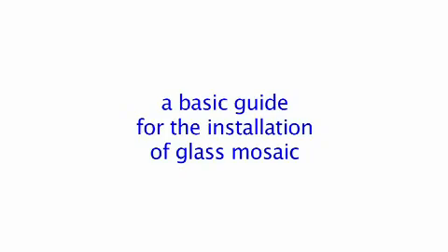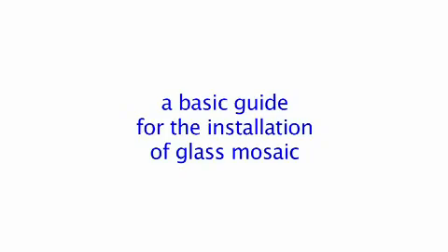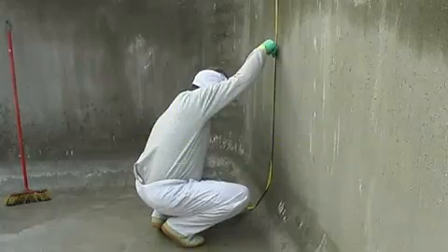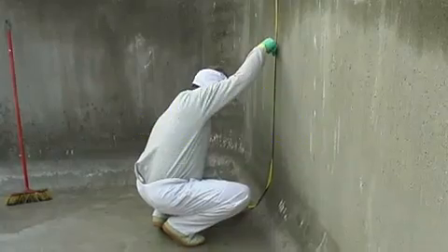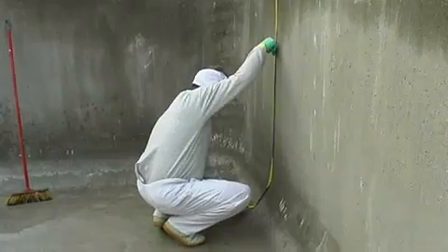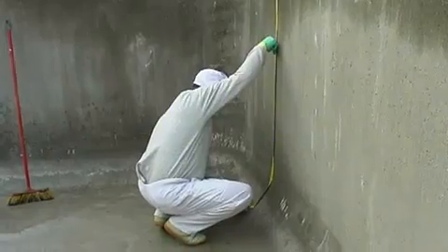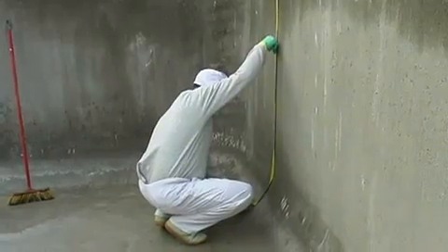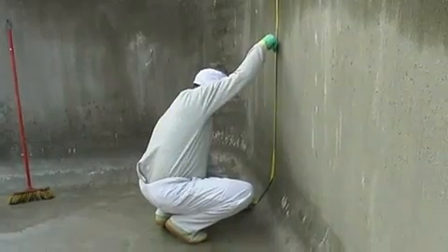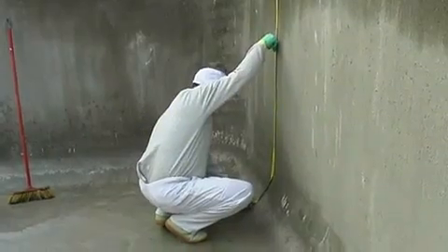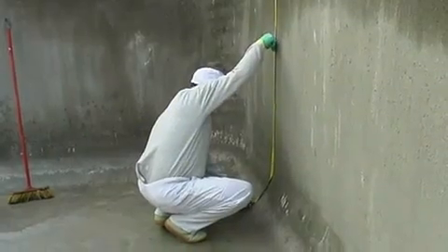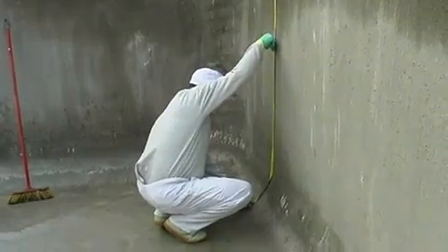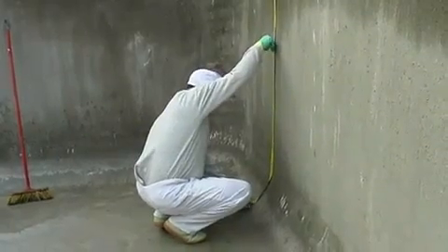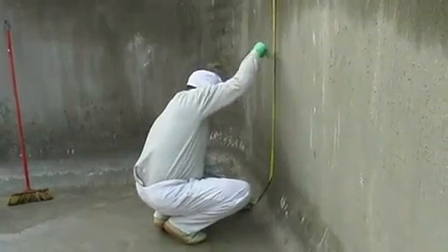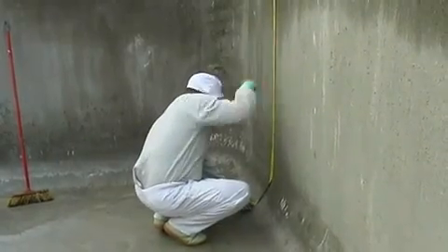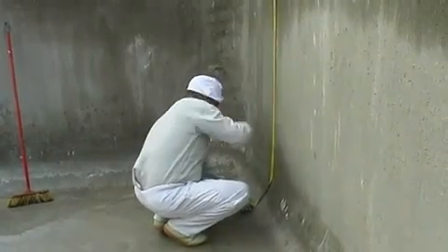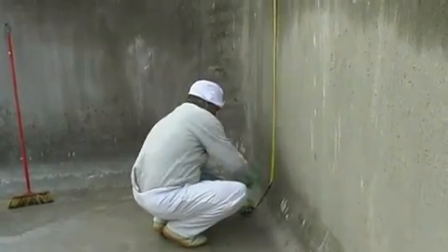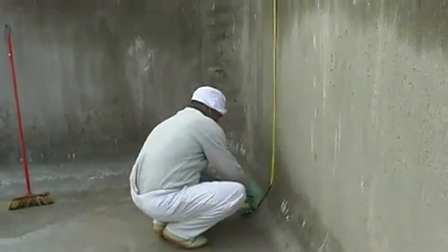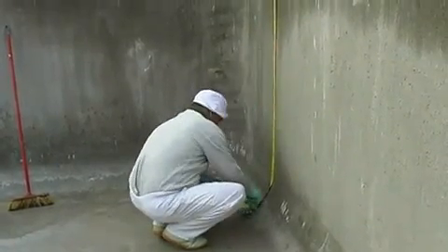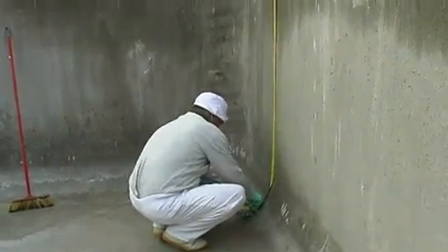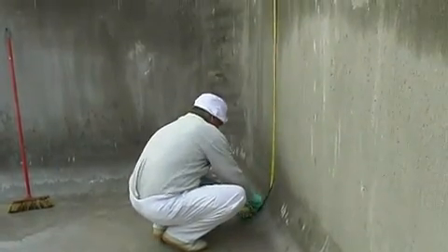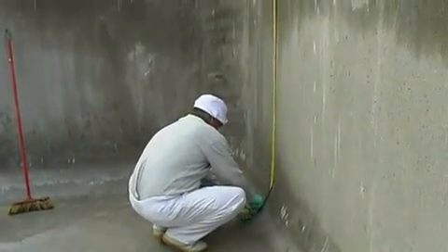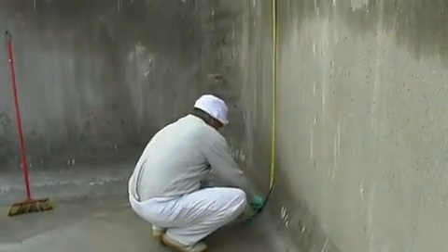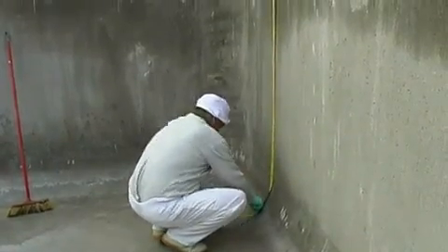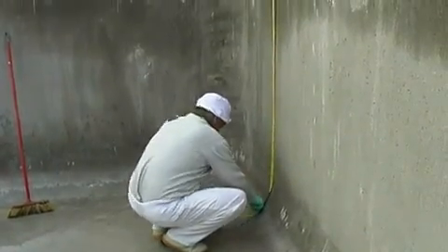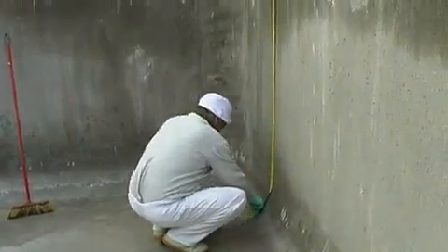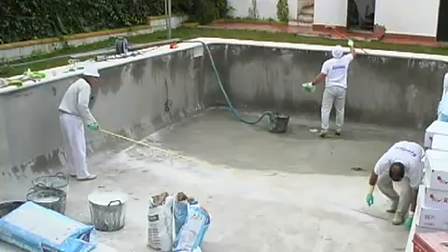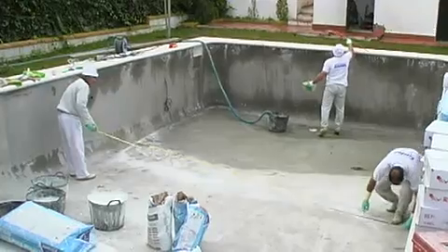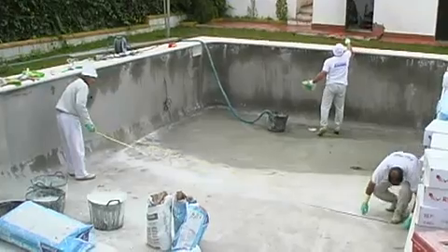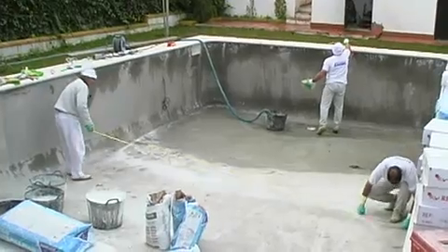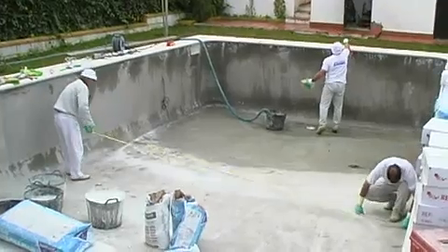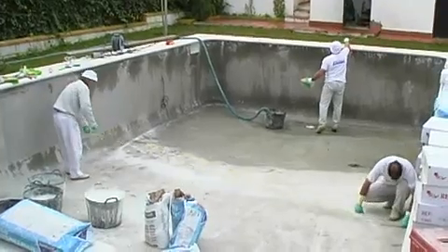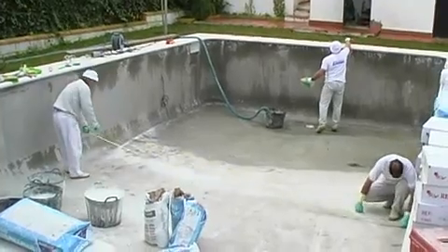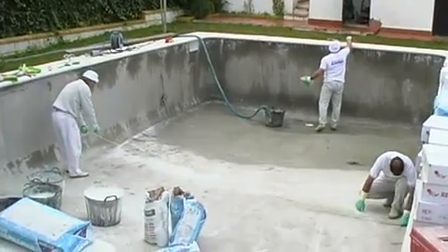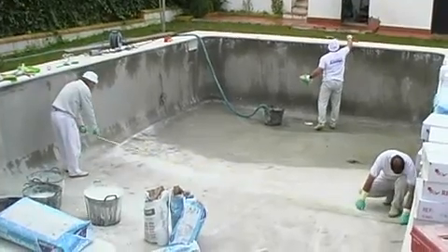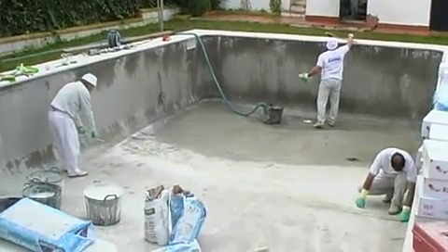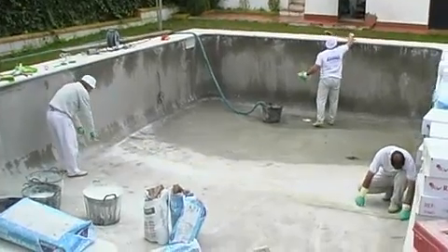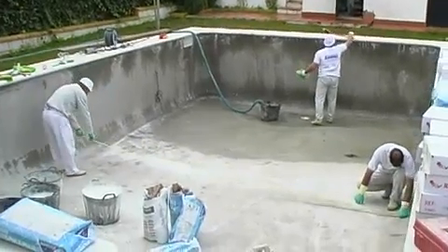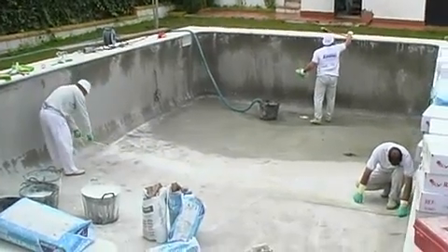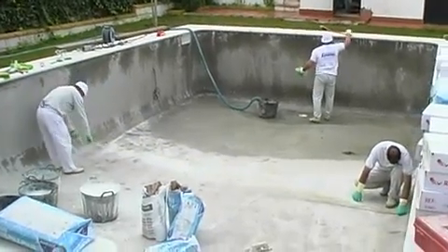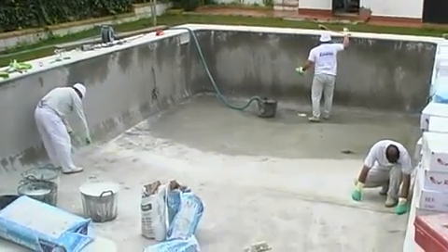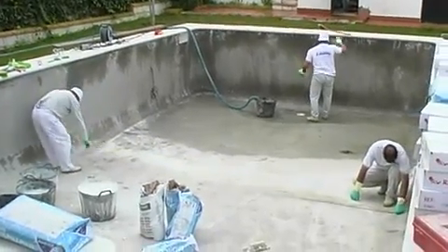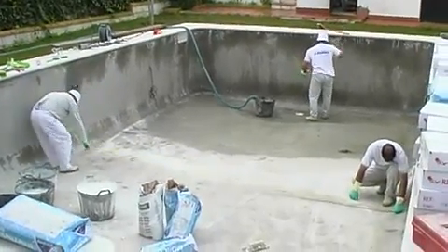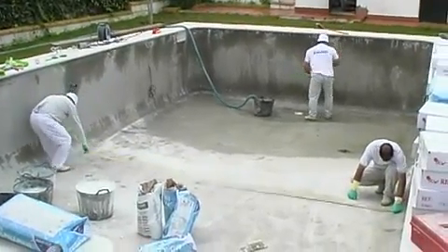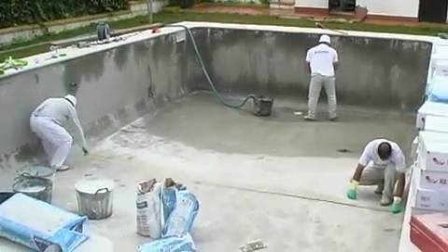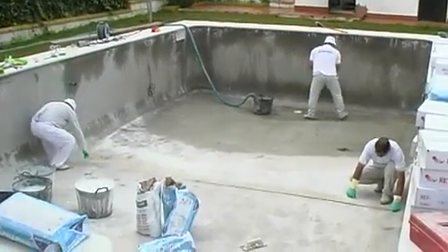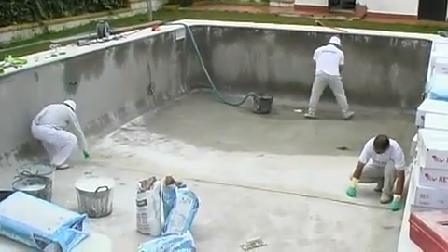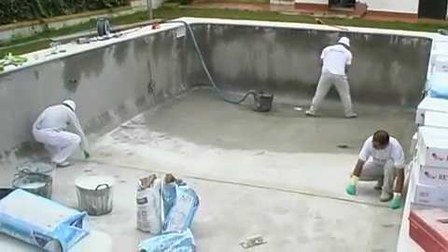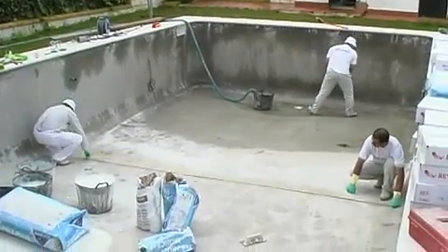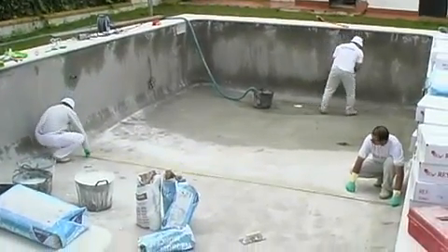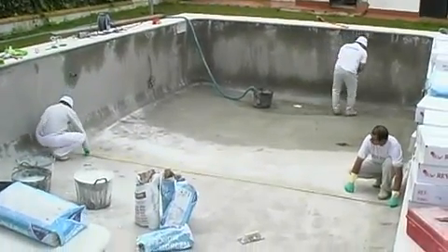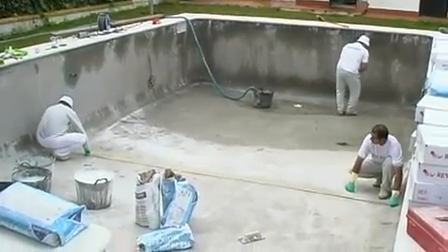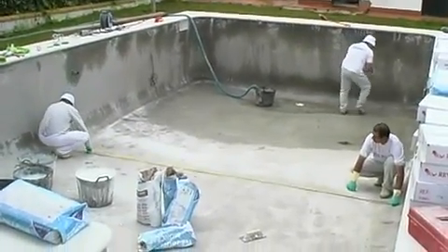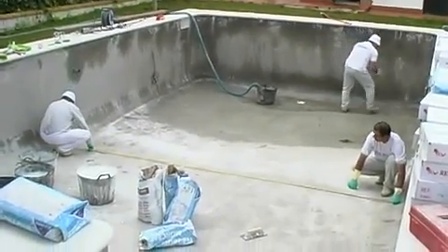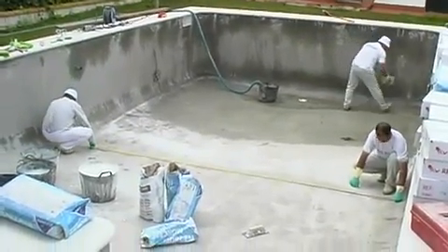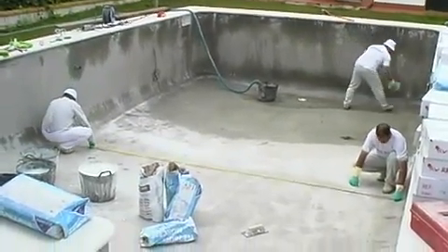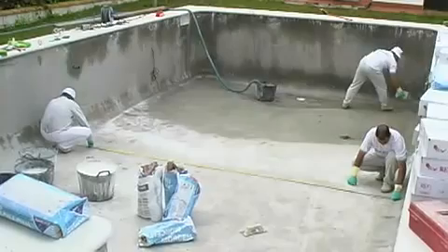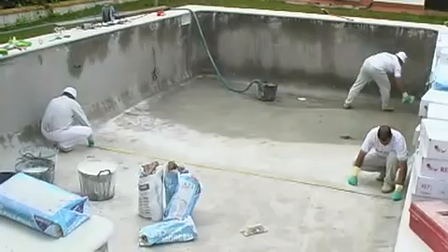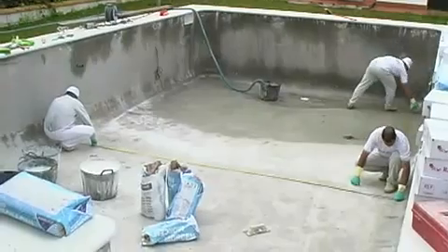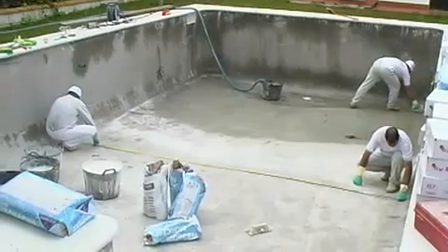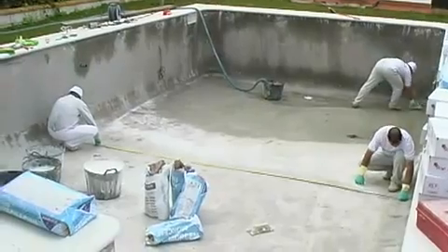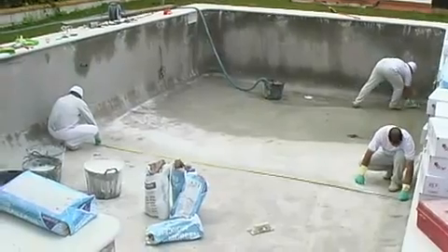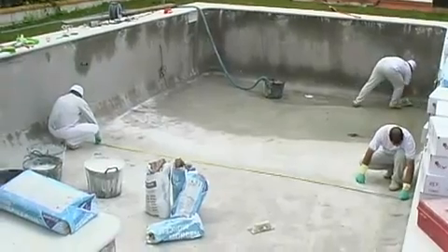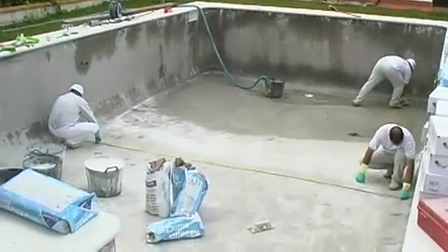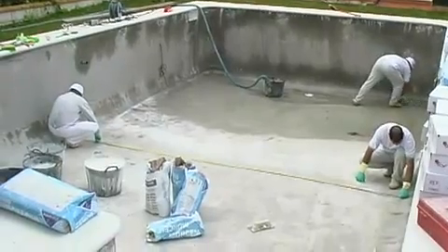Before starting, check that the surface to be covered is perfectly smooth and leveled and has no cracks.